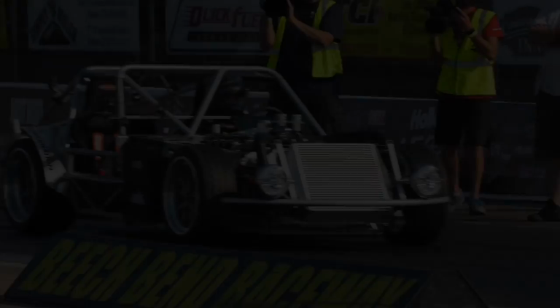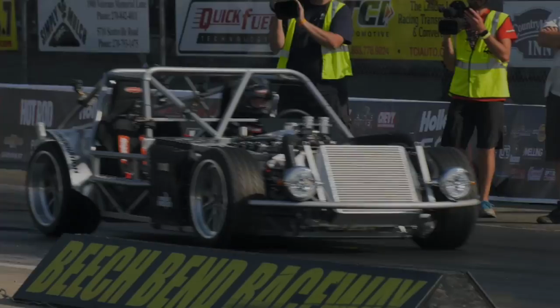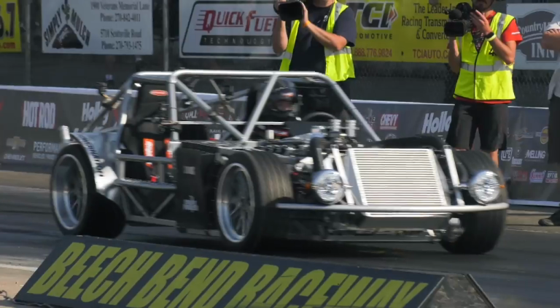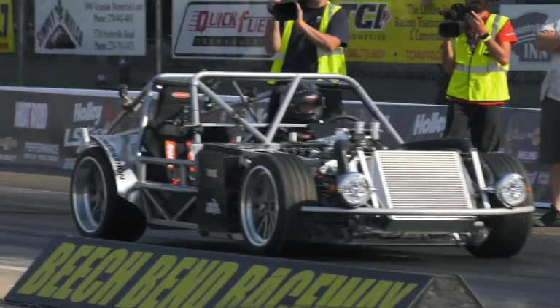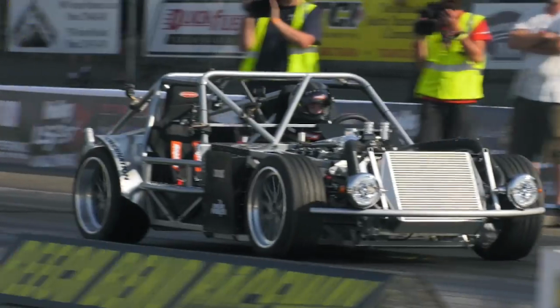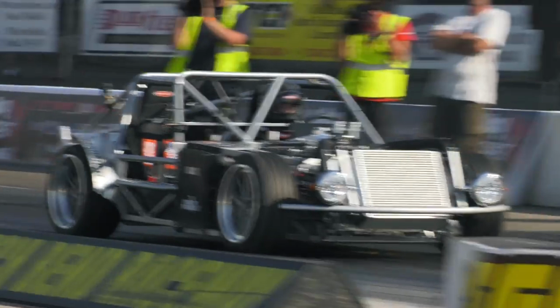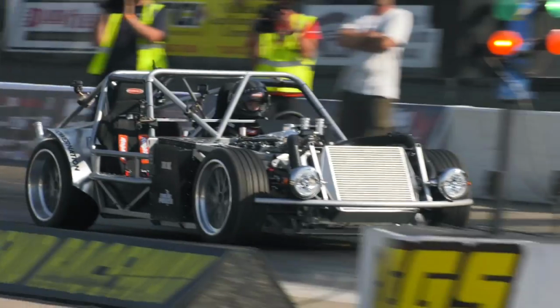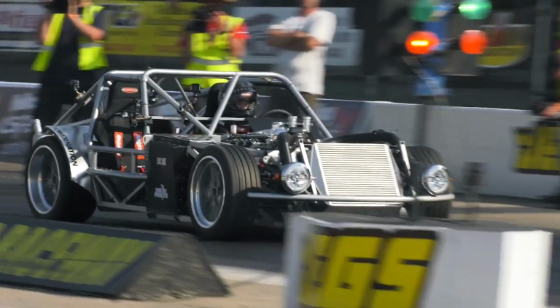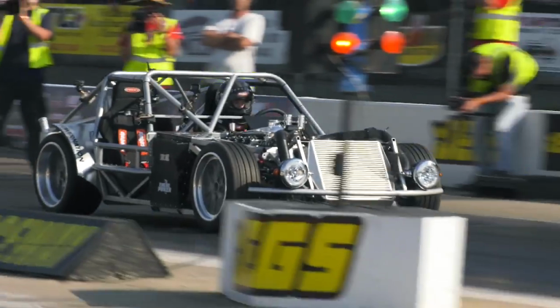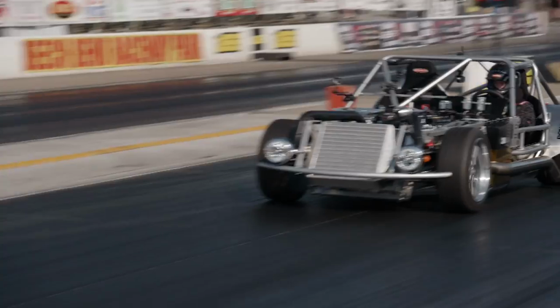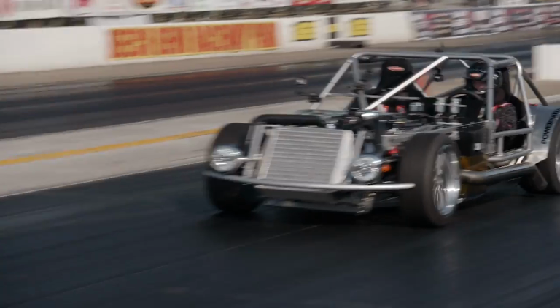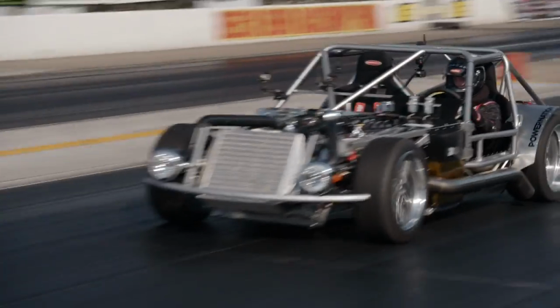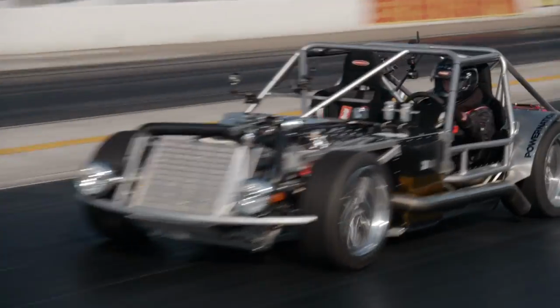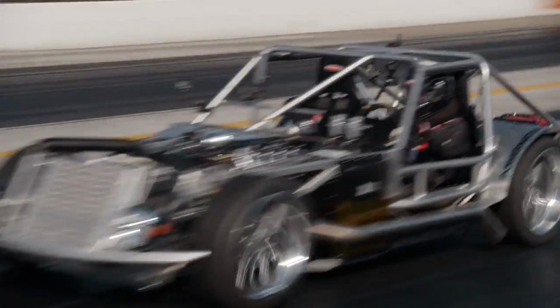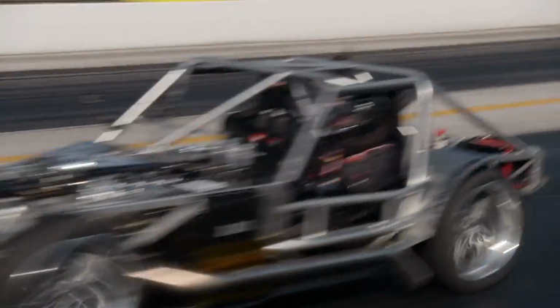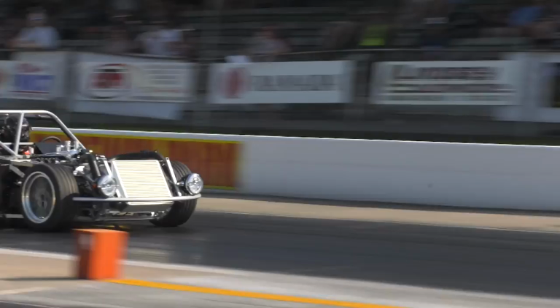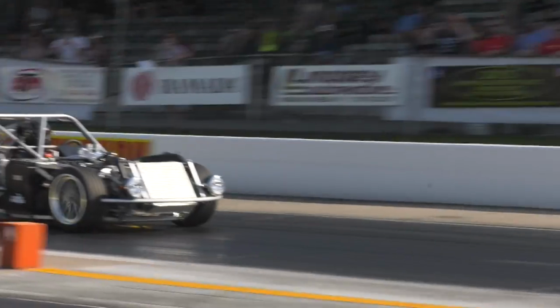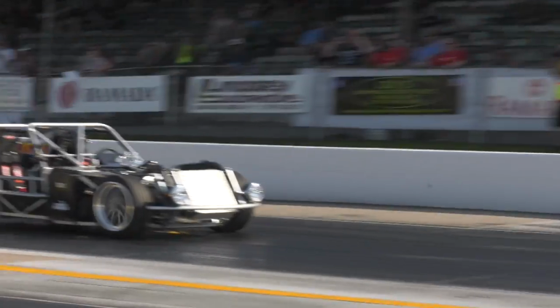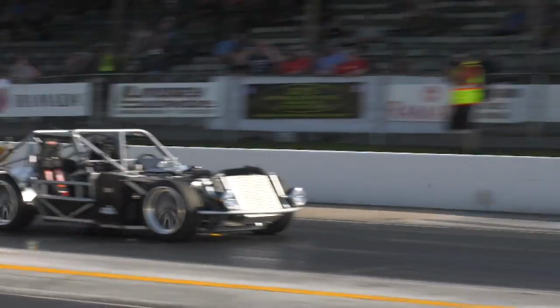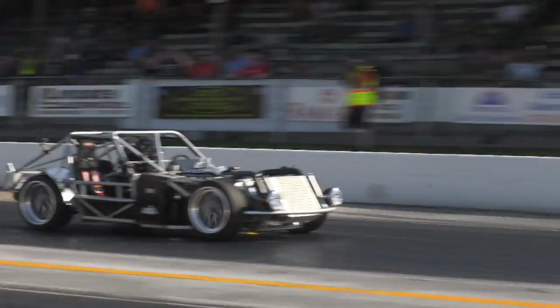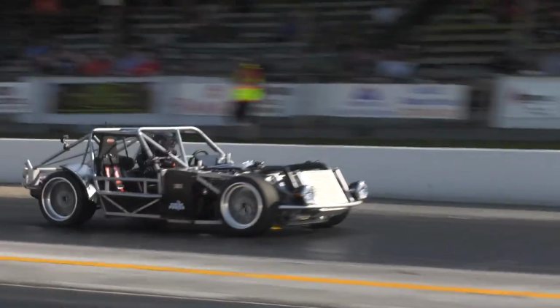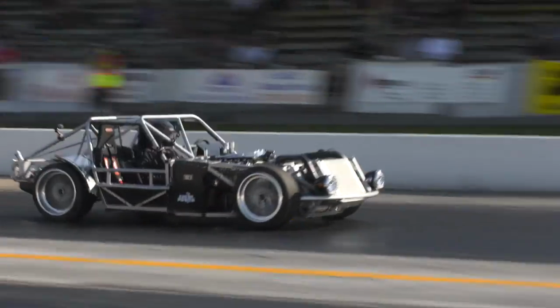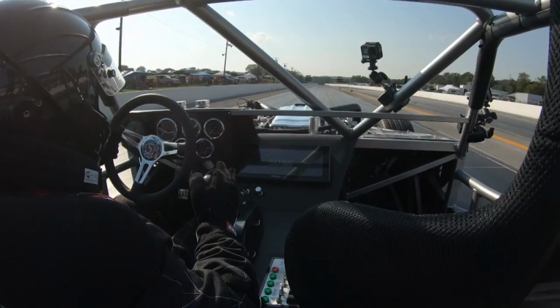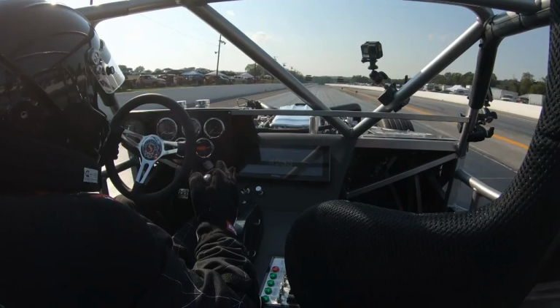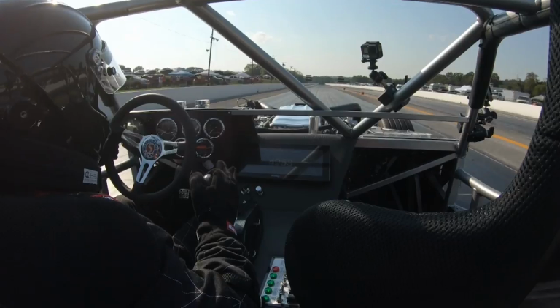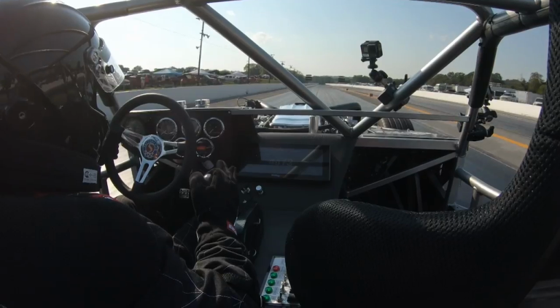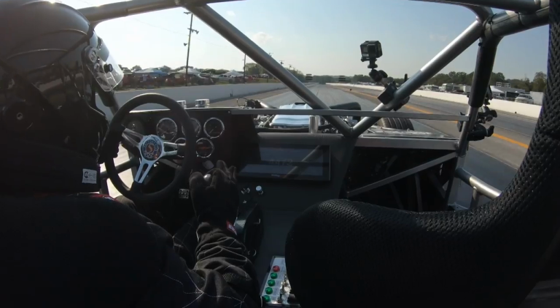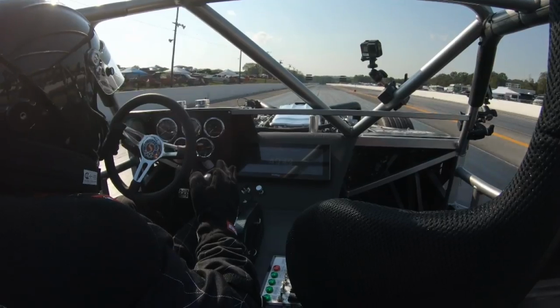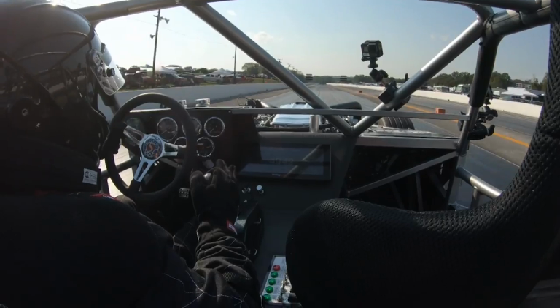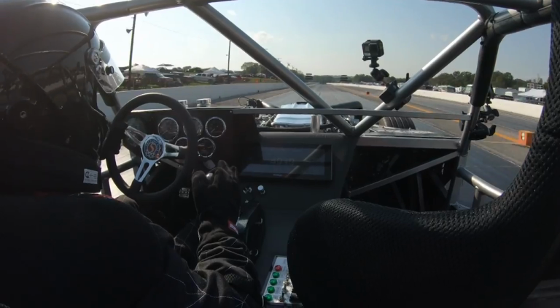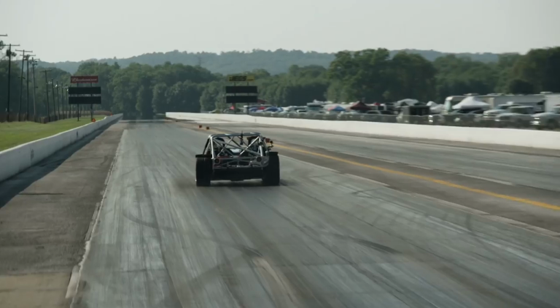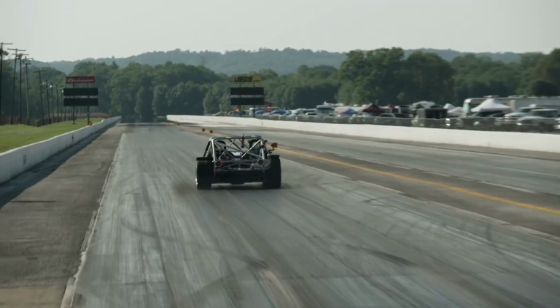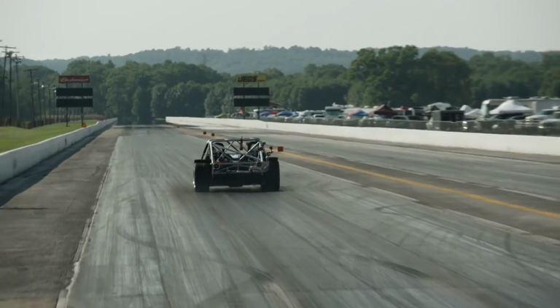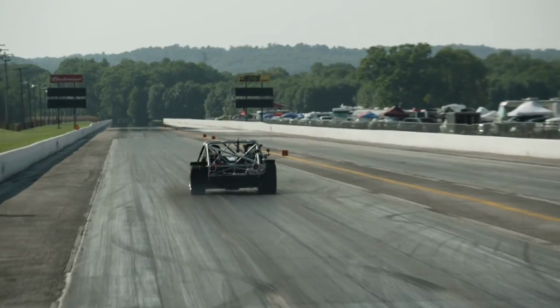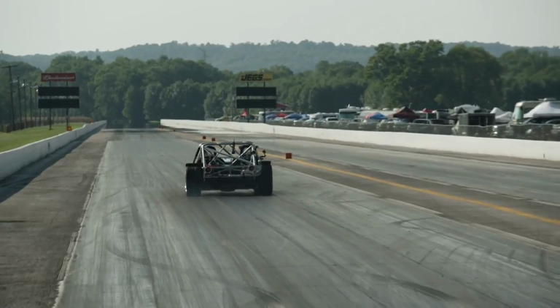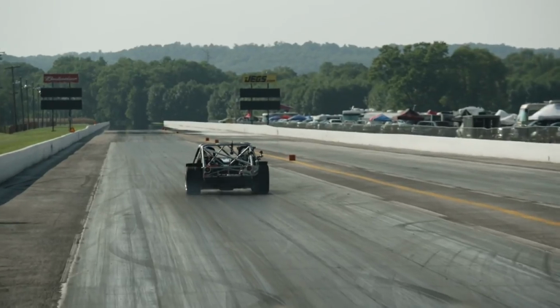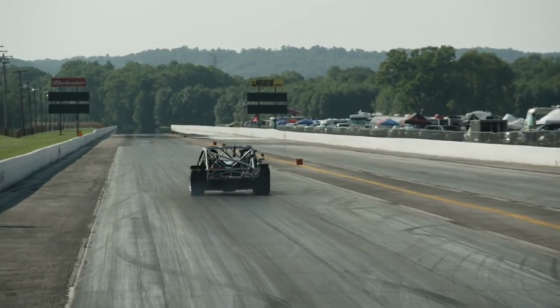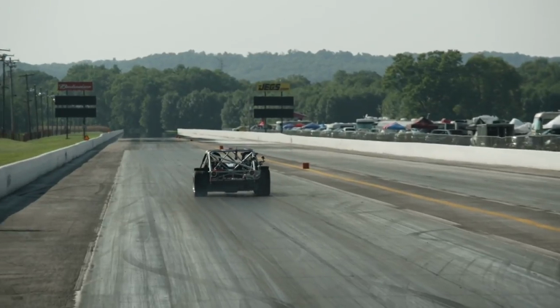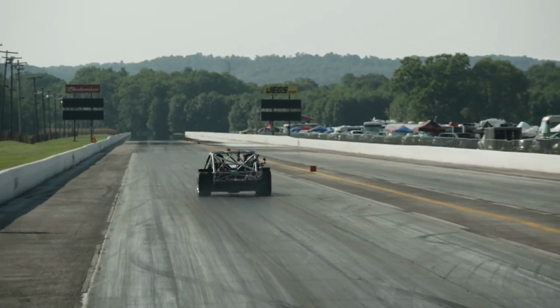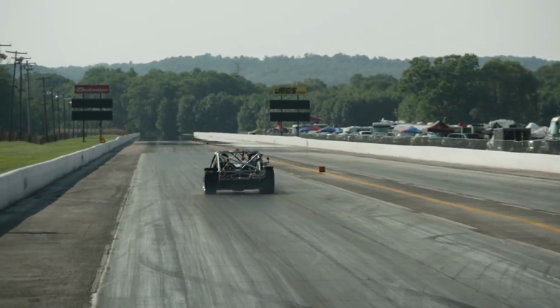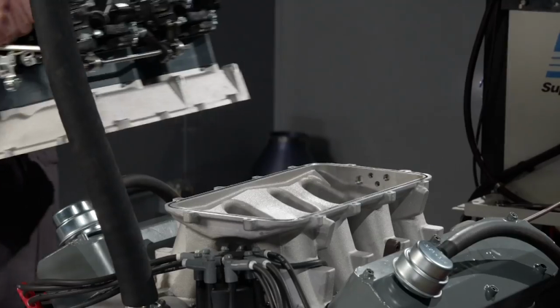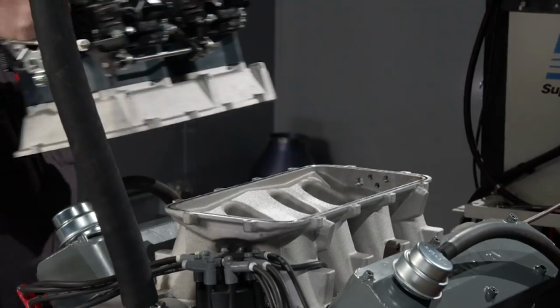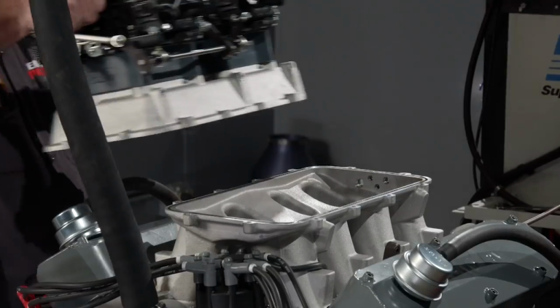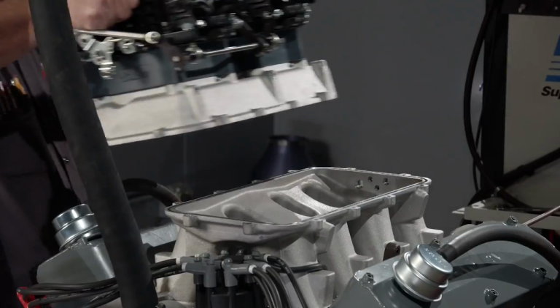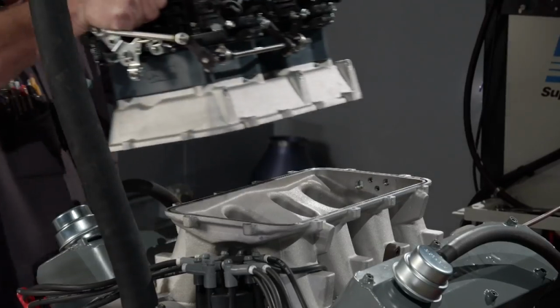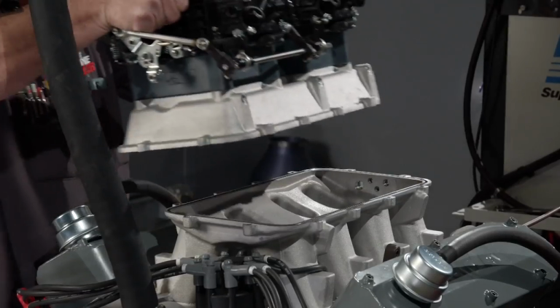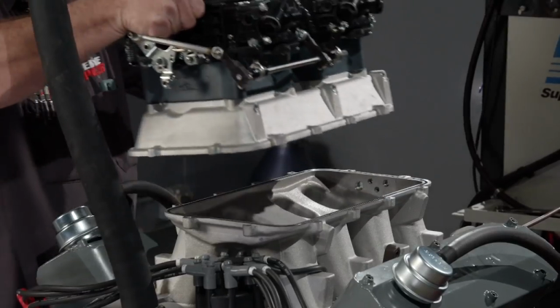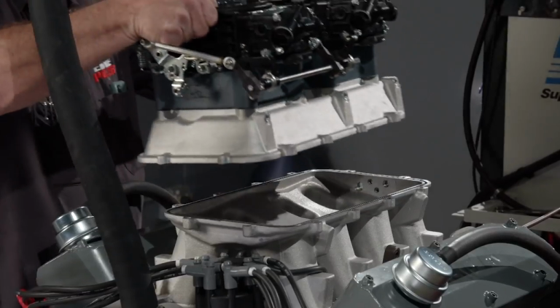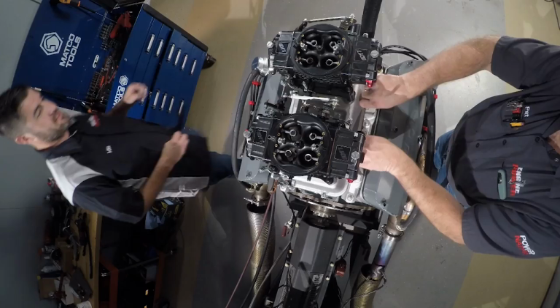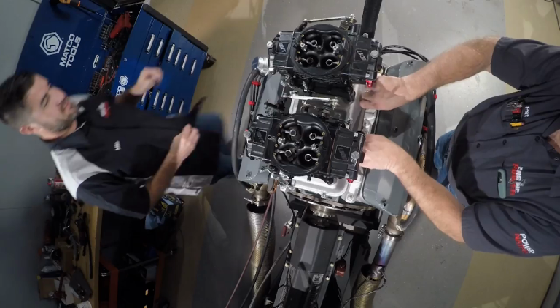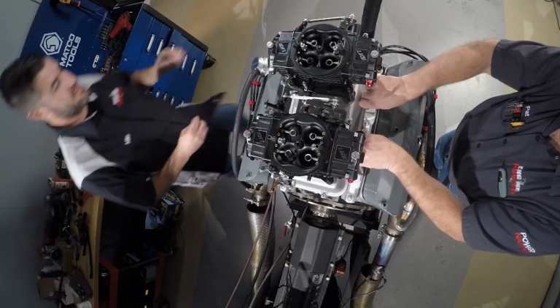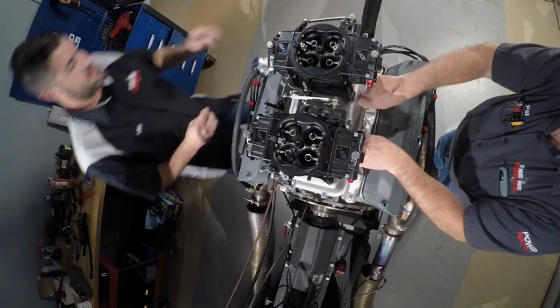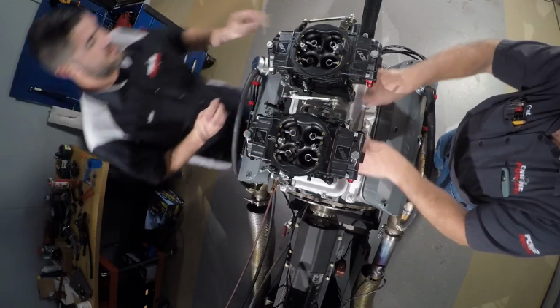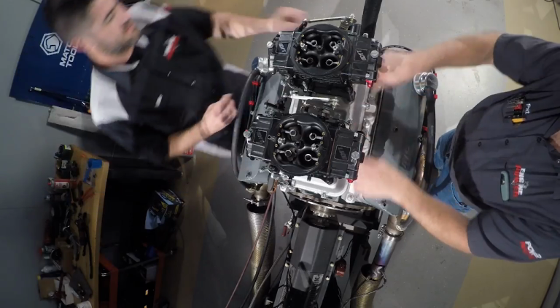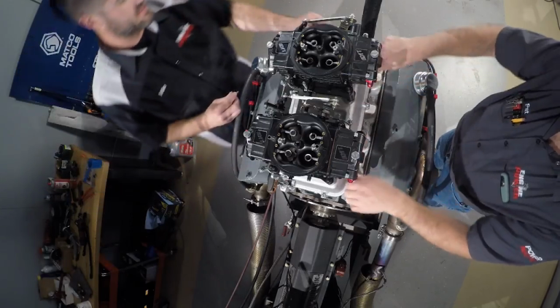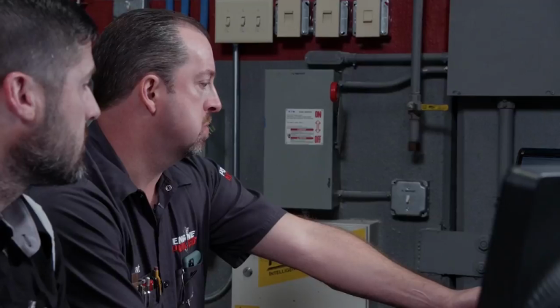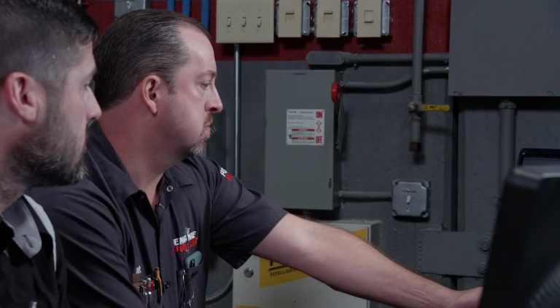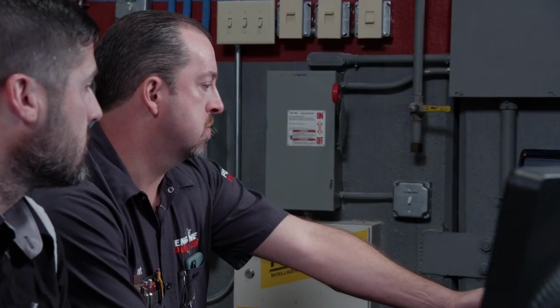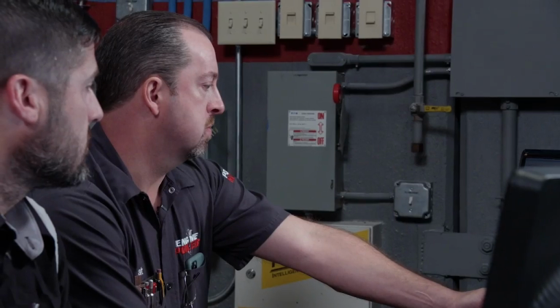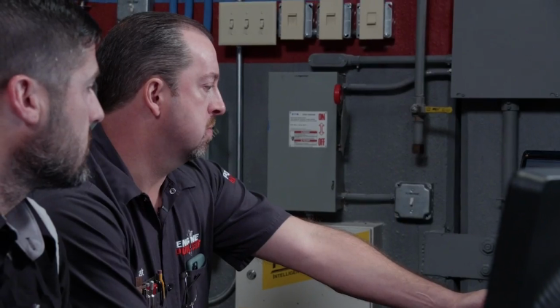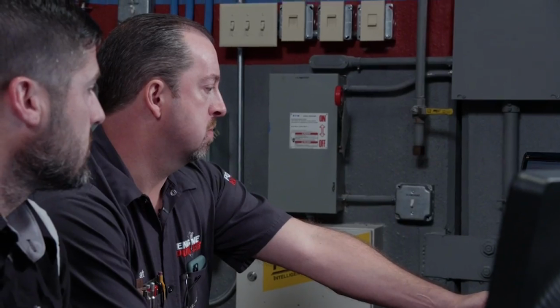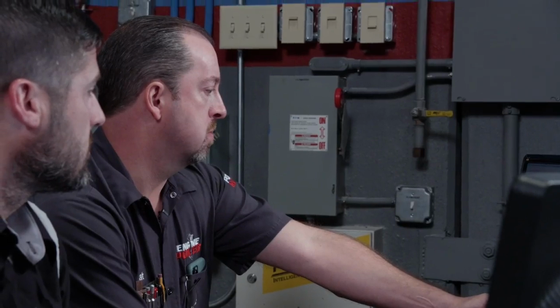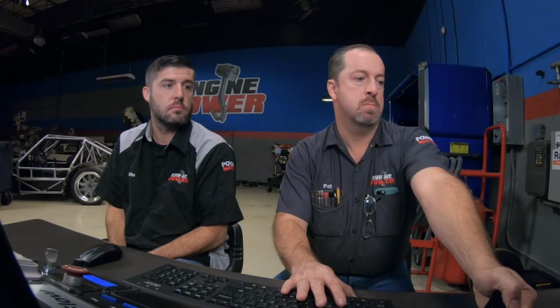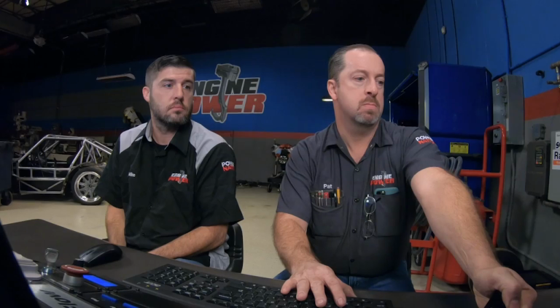The Chevy-powered test sled really laid down some rubber at the drag strip. Now it's Ford's time to shine.